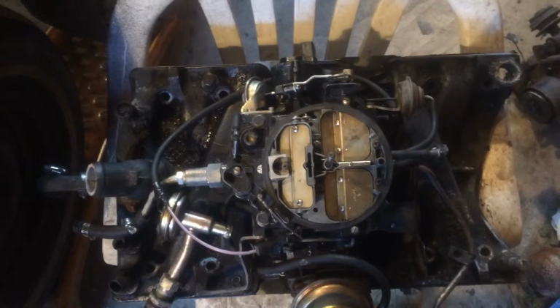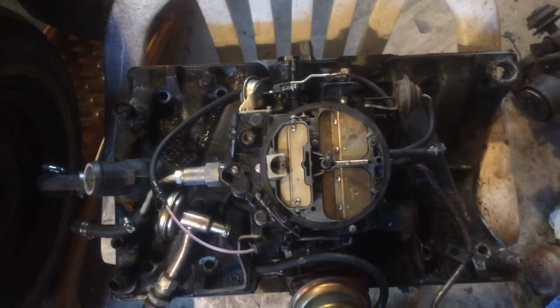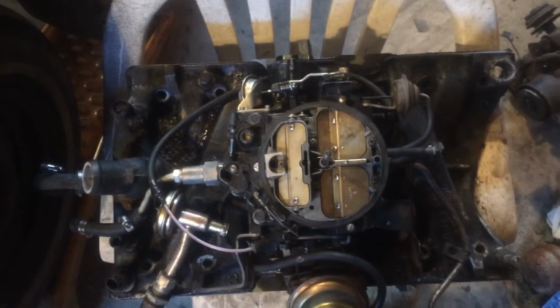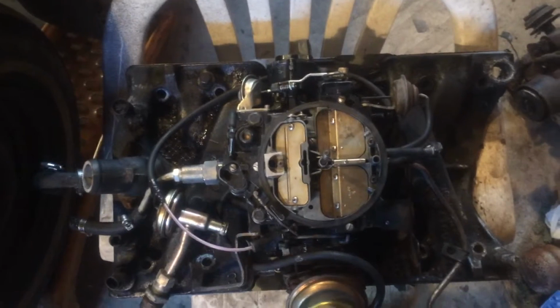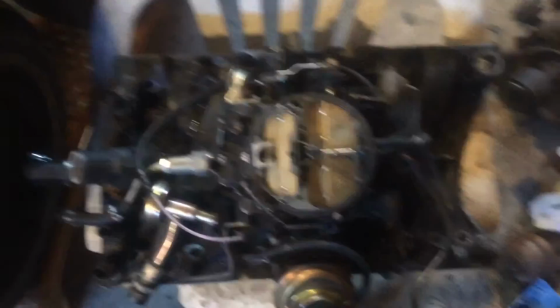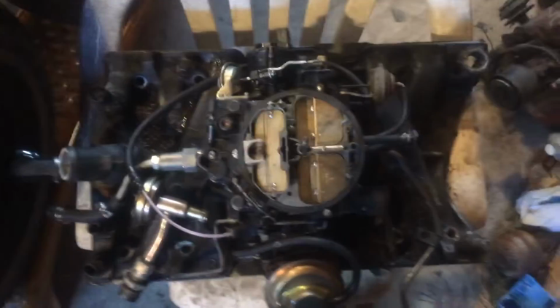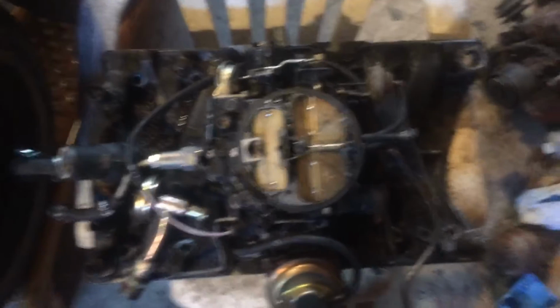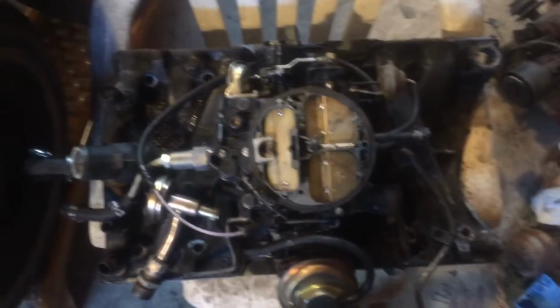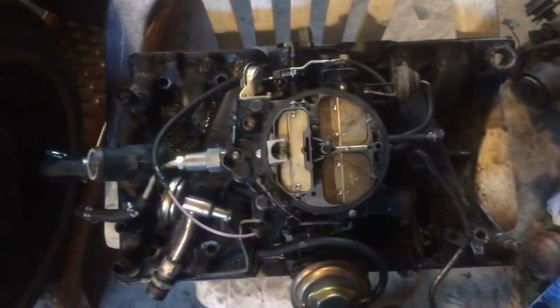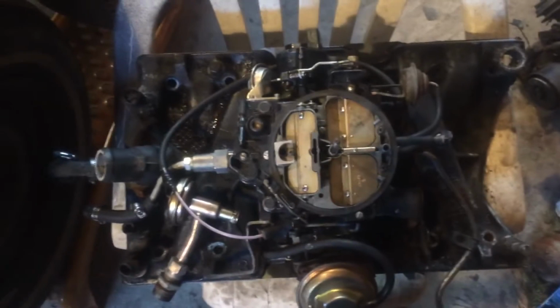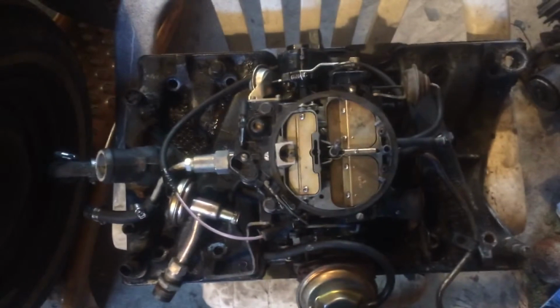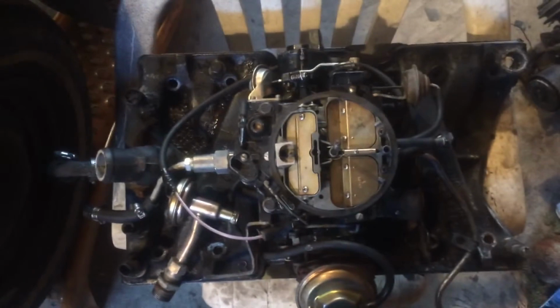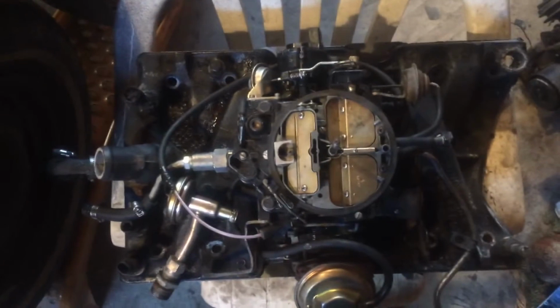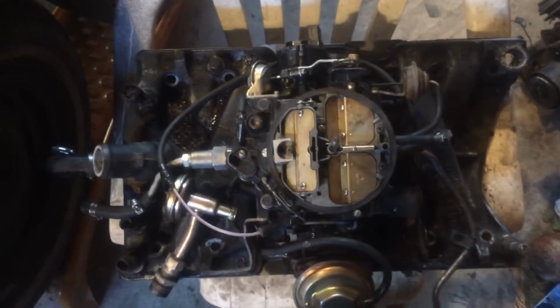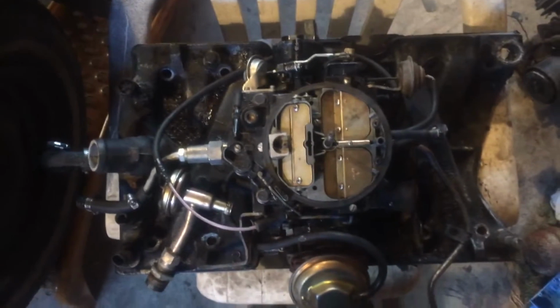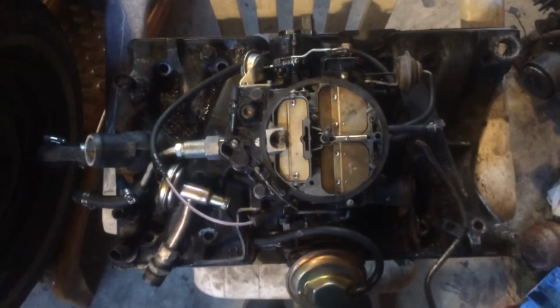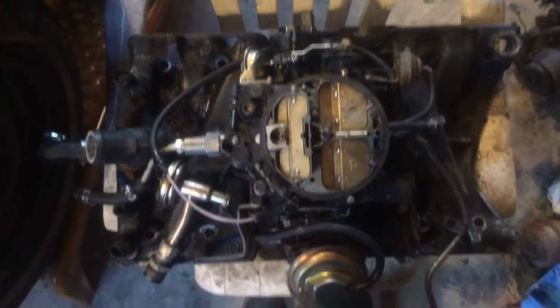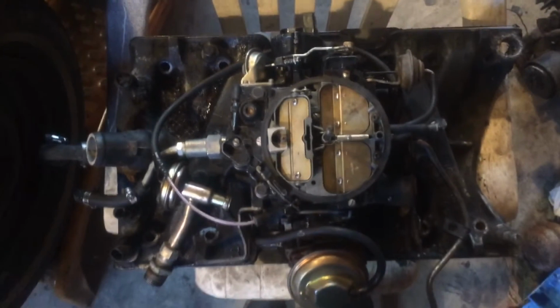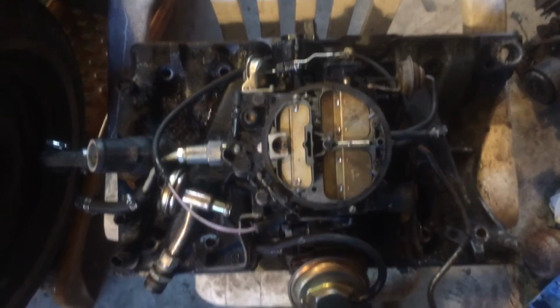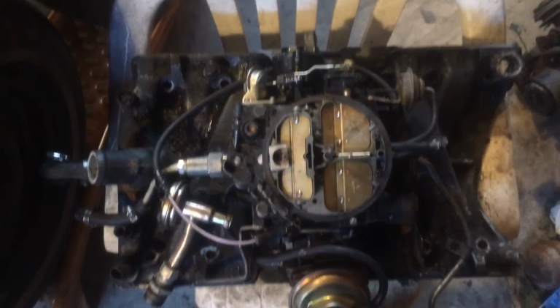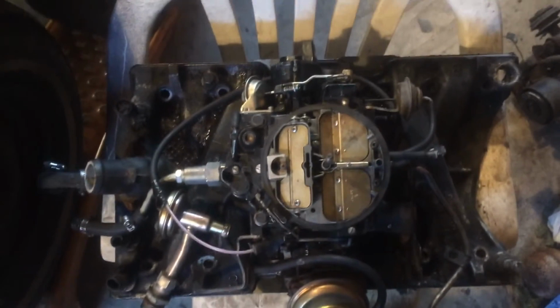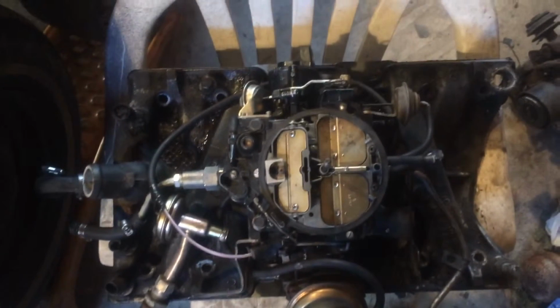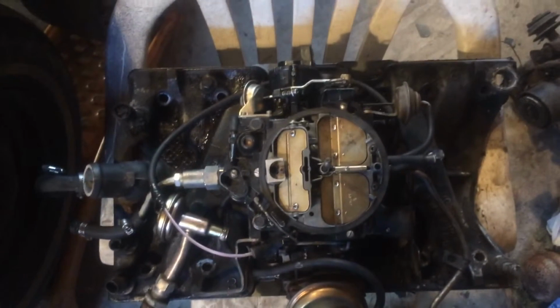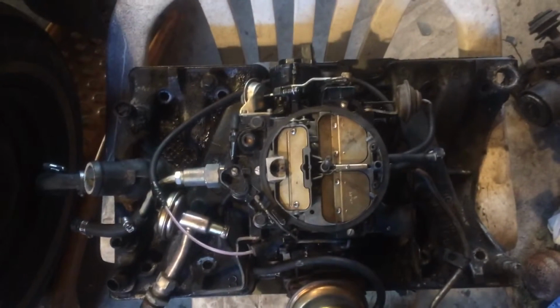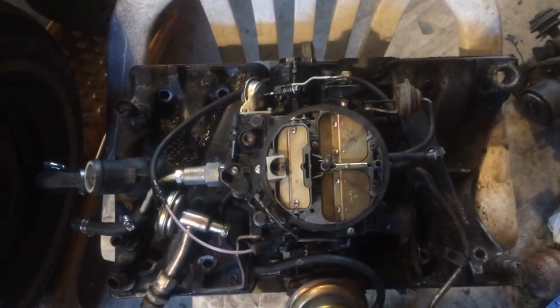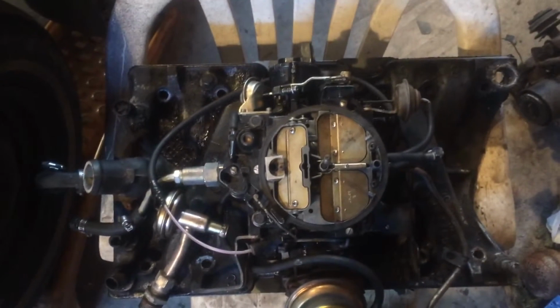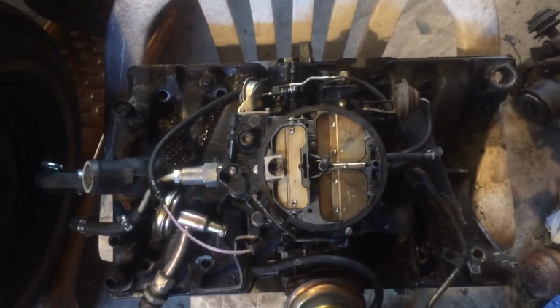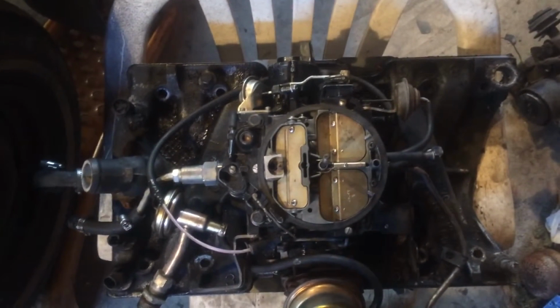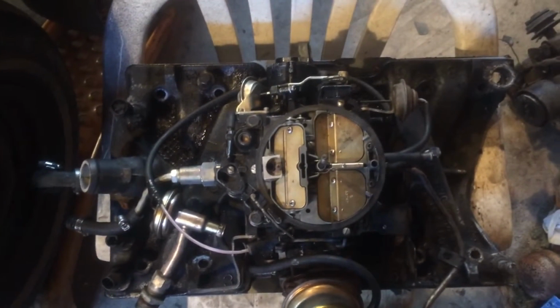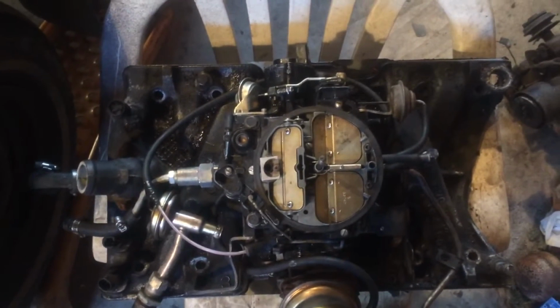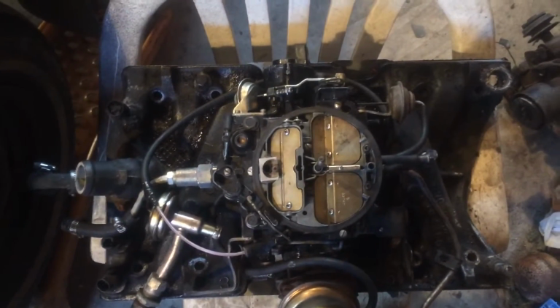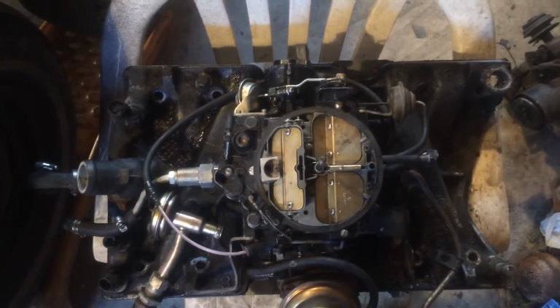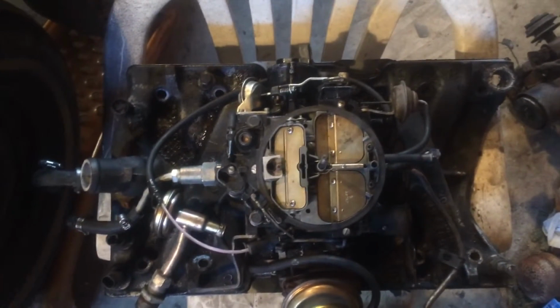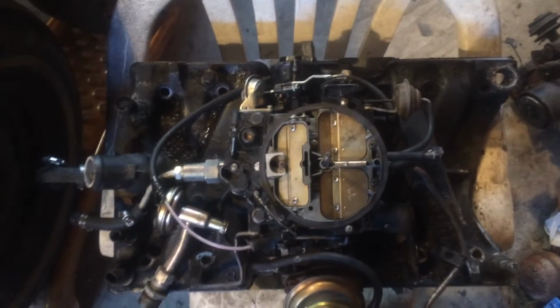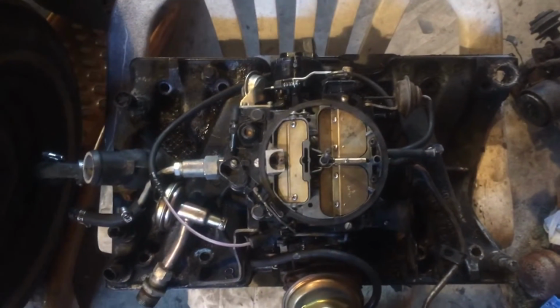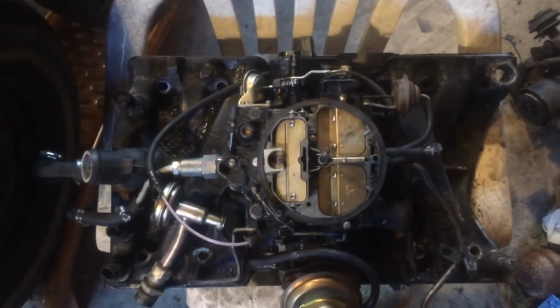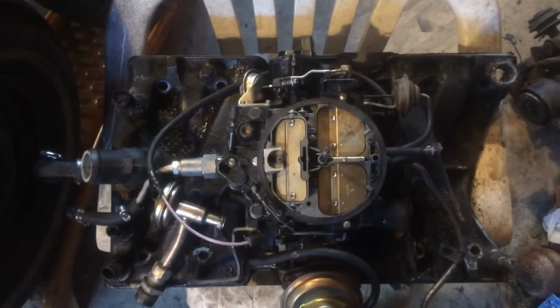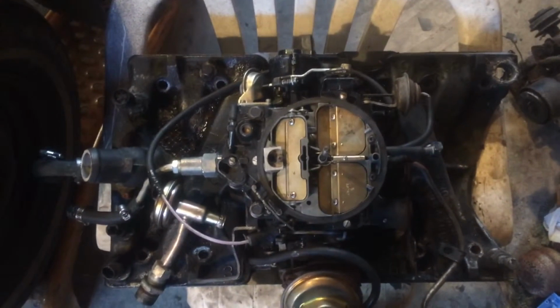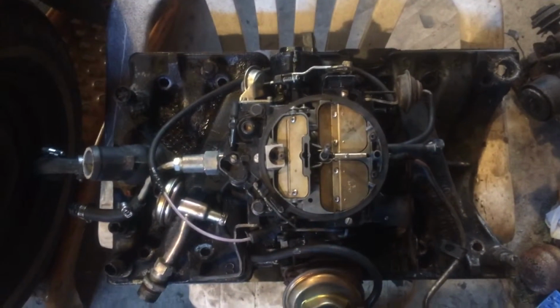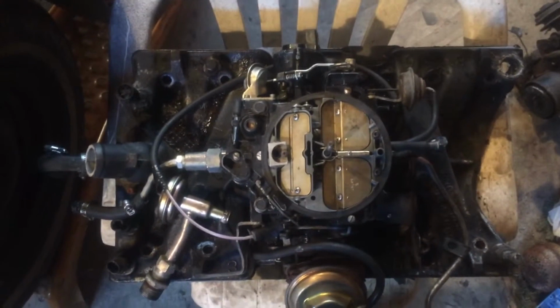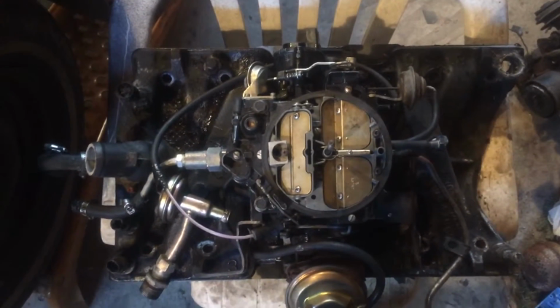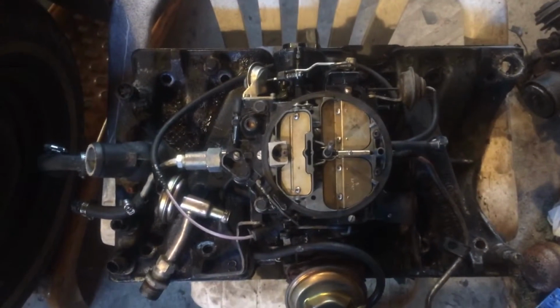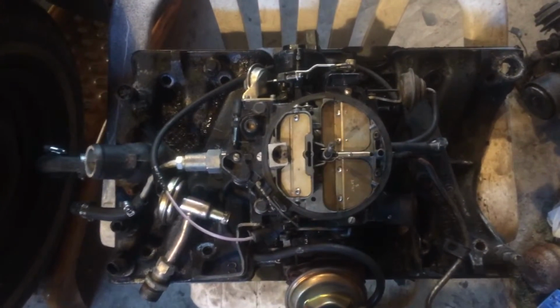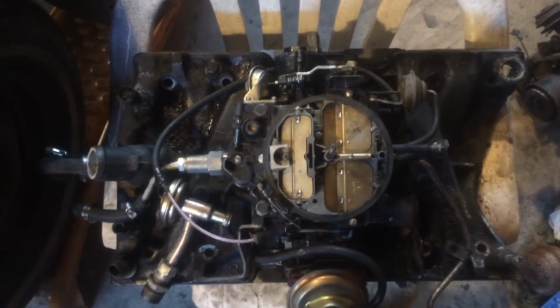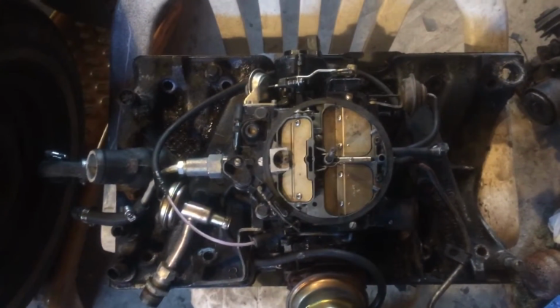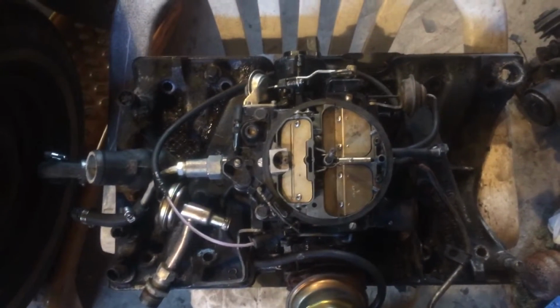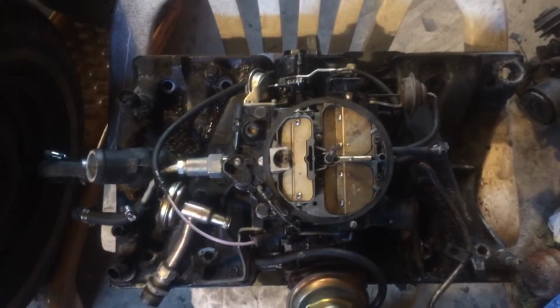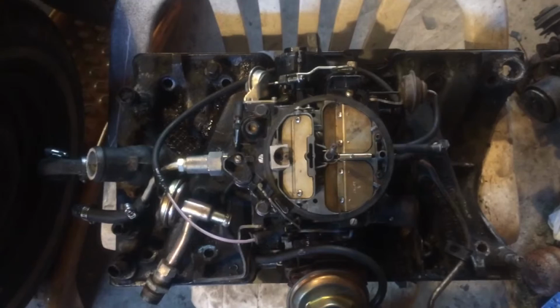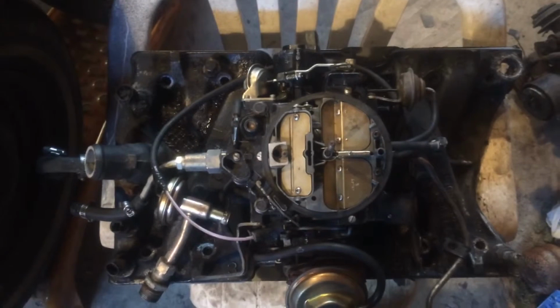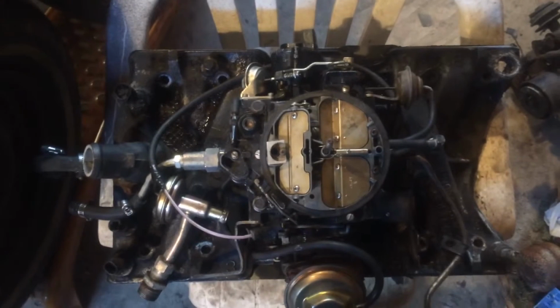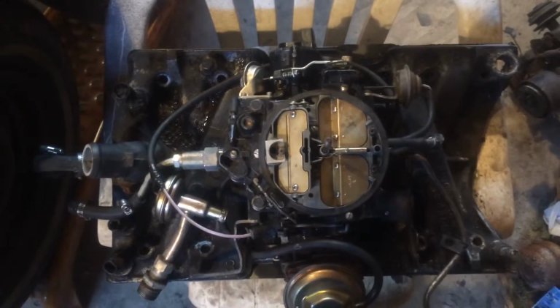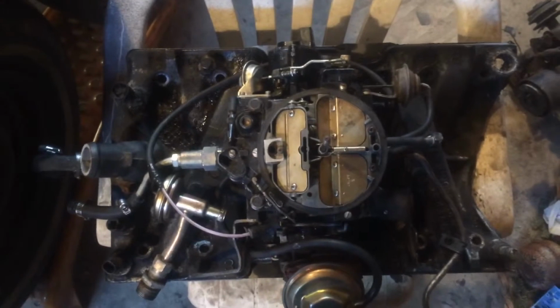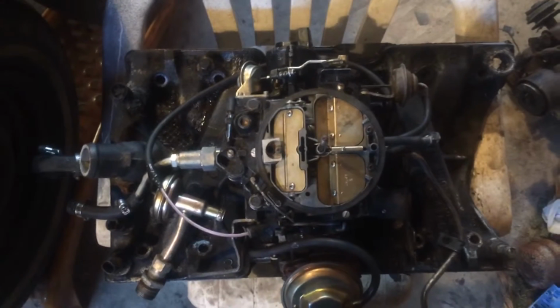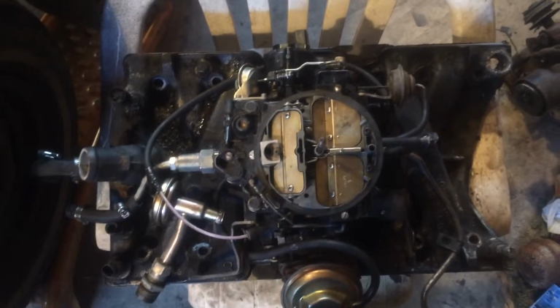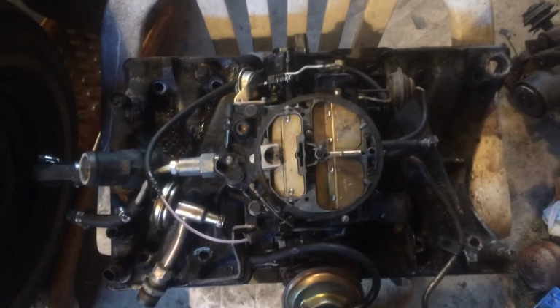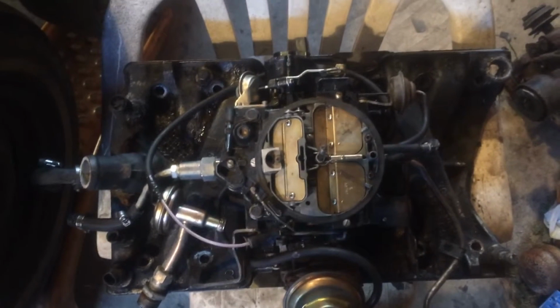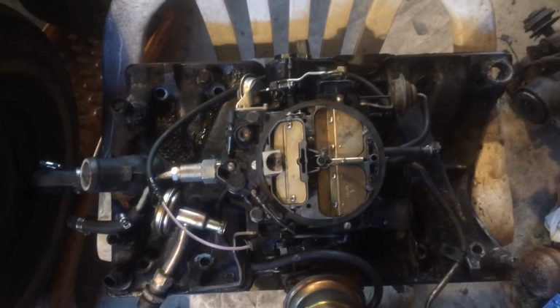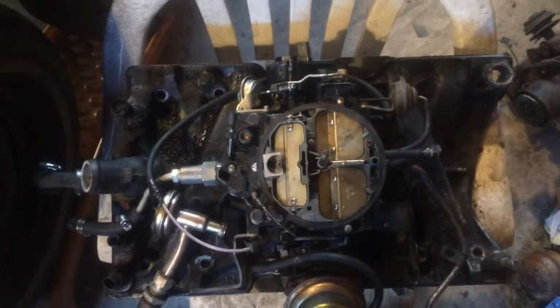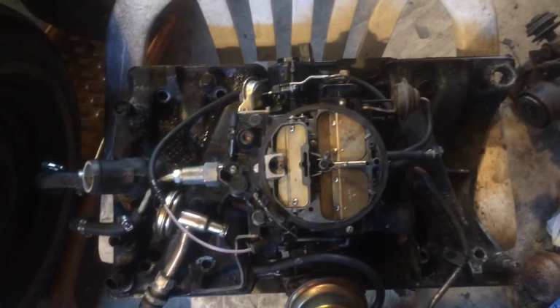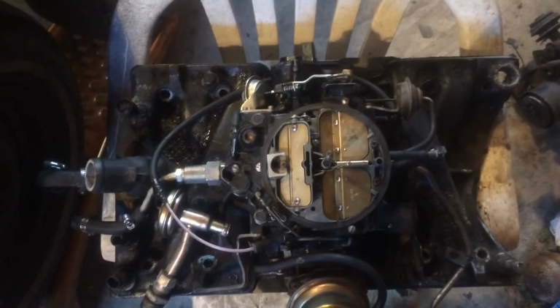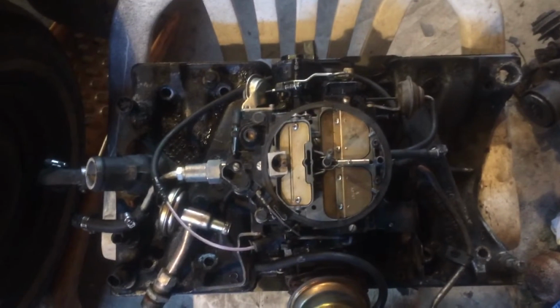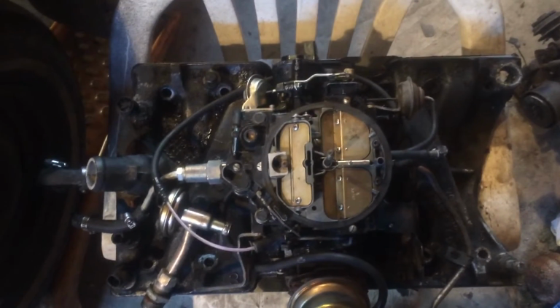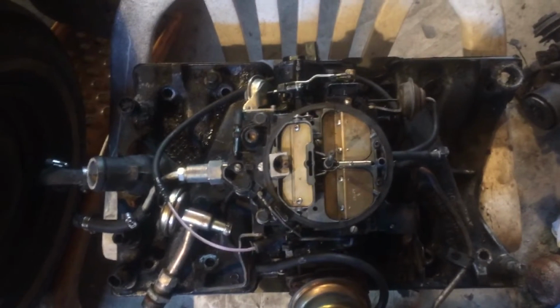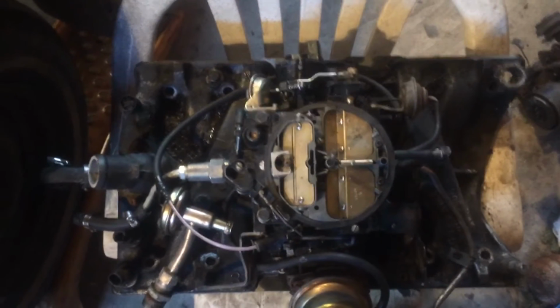Hello again. A little update here with the Oldsmobile. As you can see, I have the intake manifold removed.